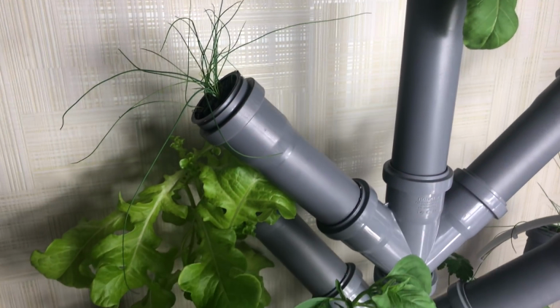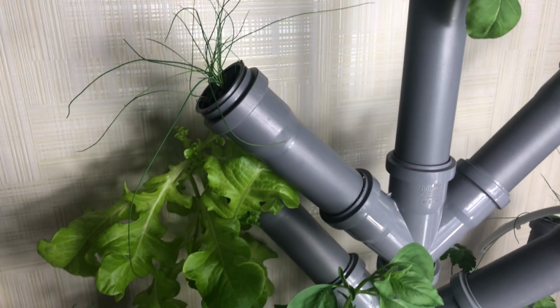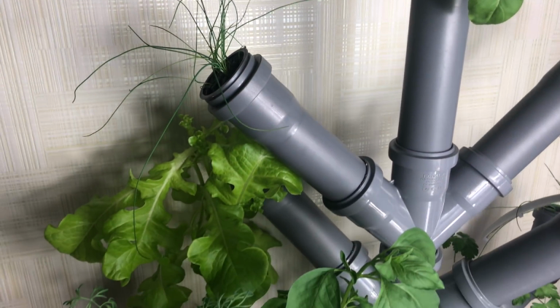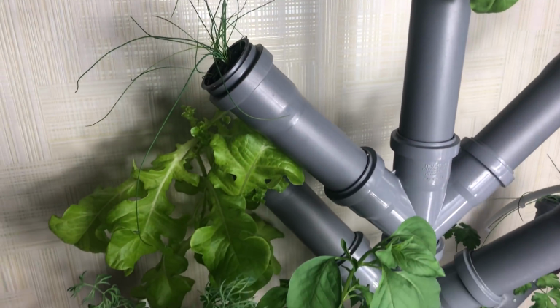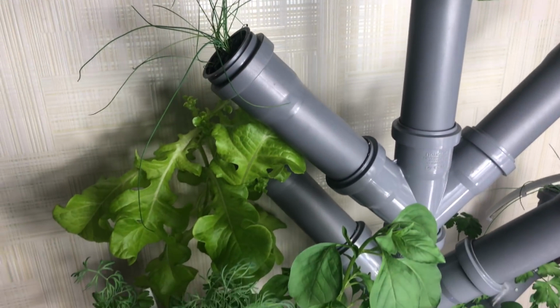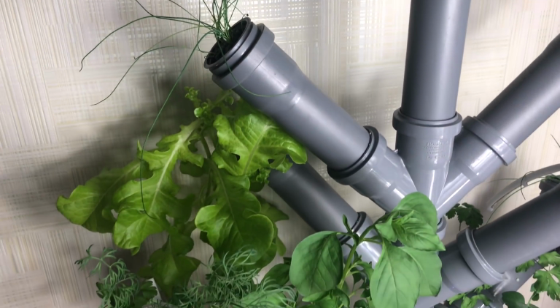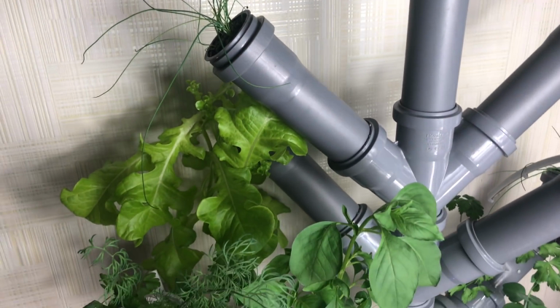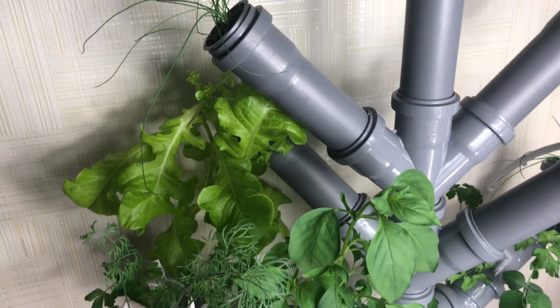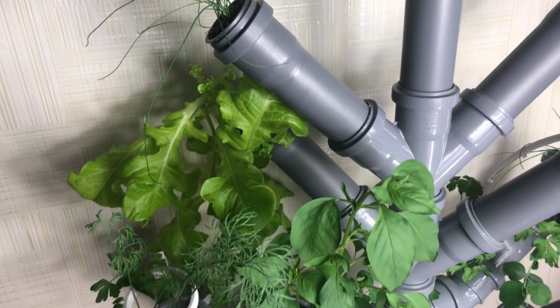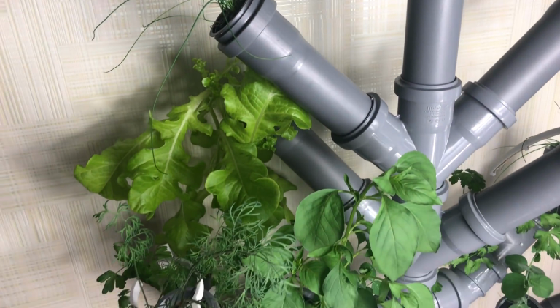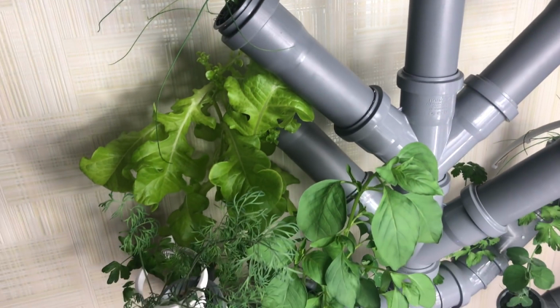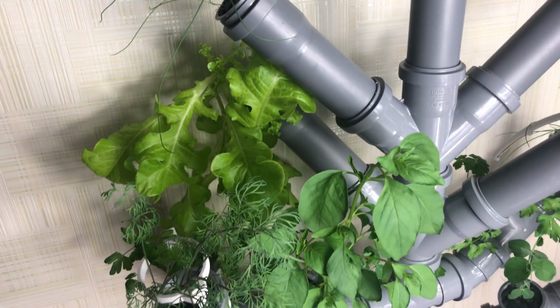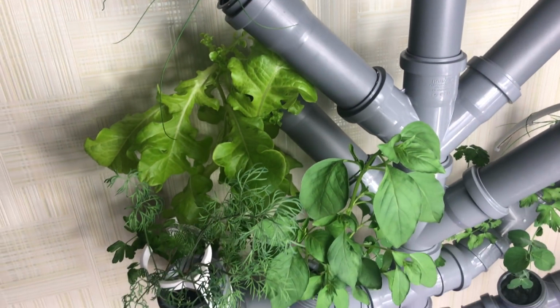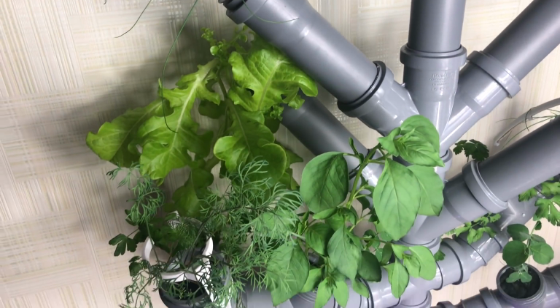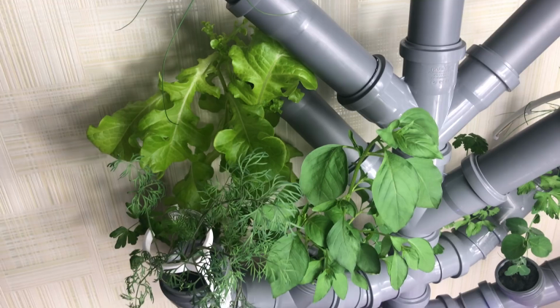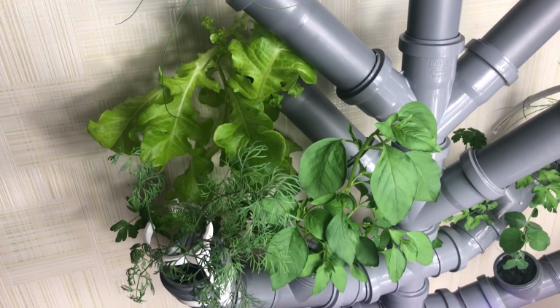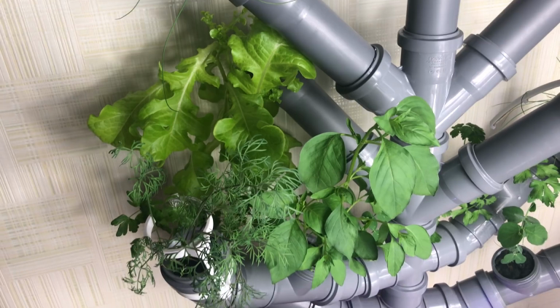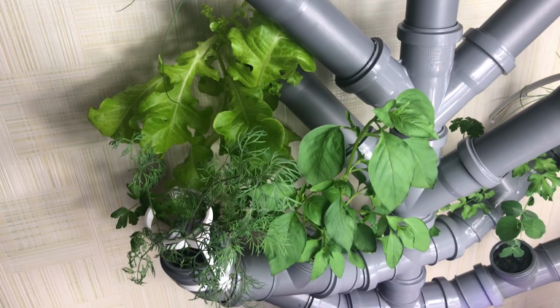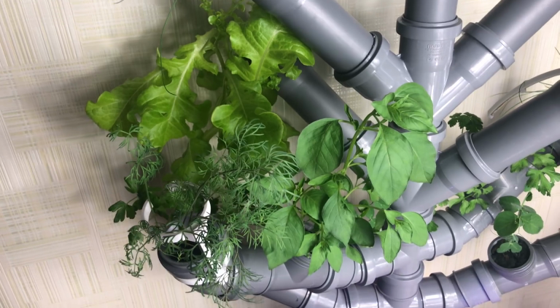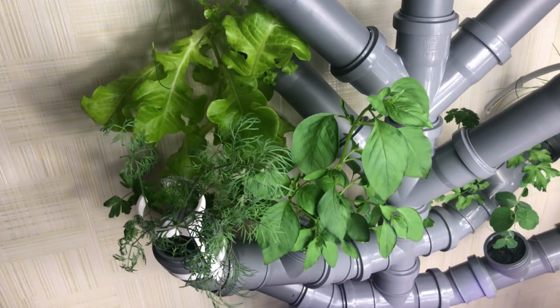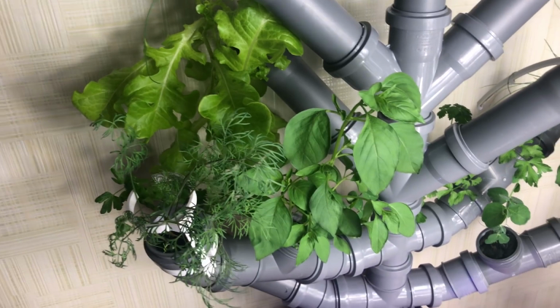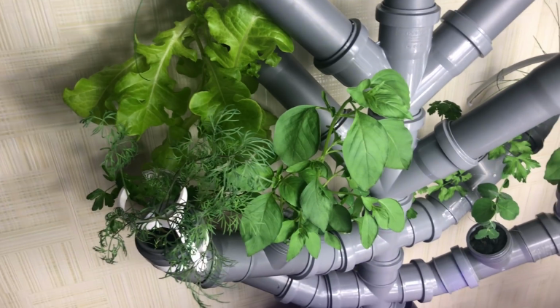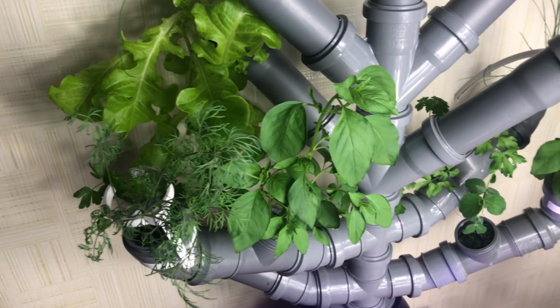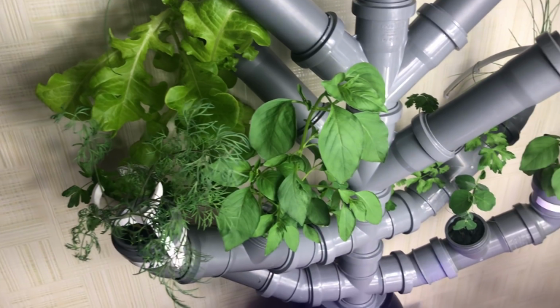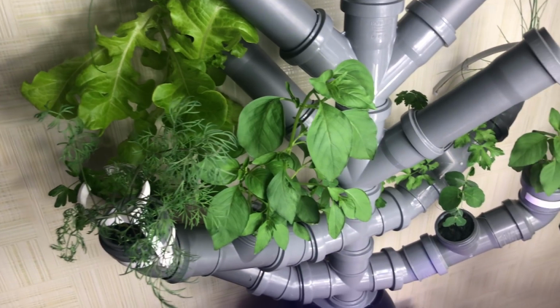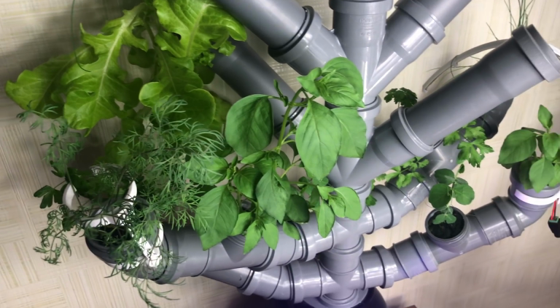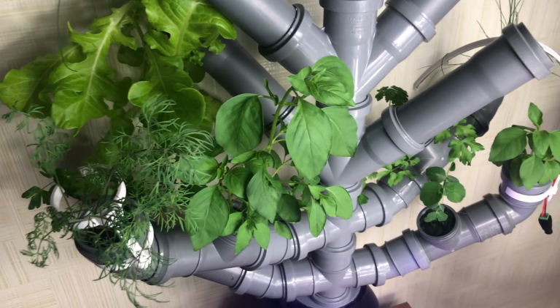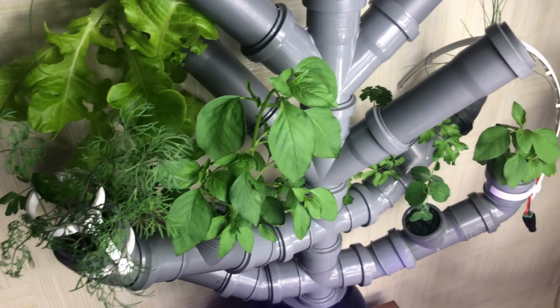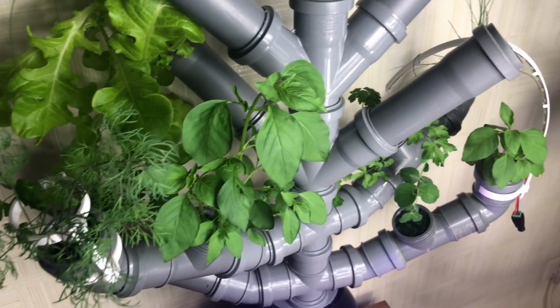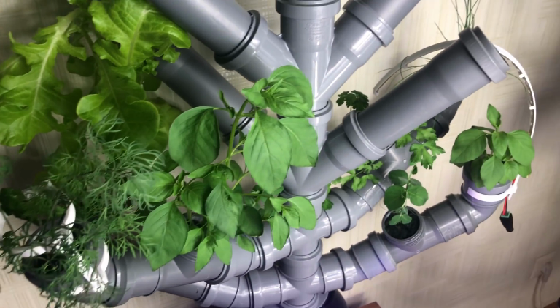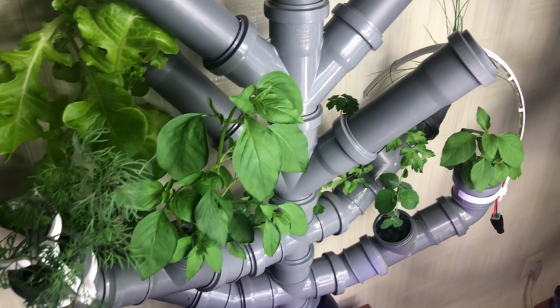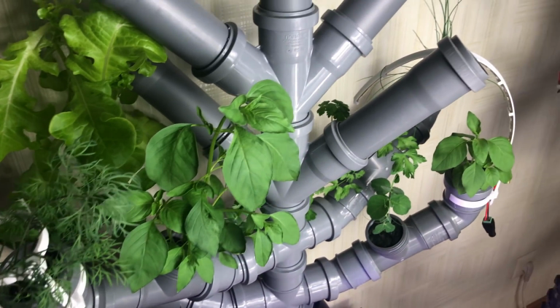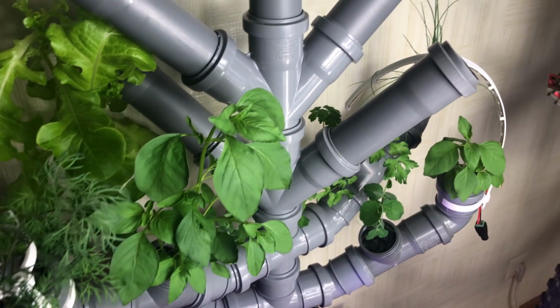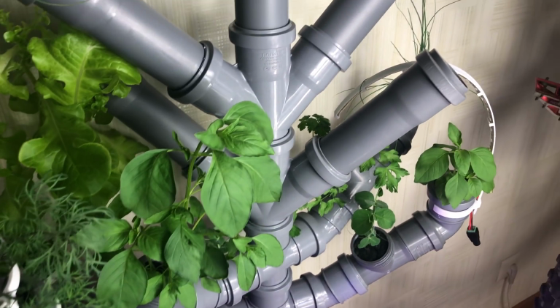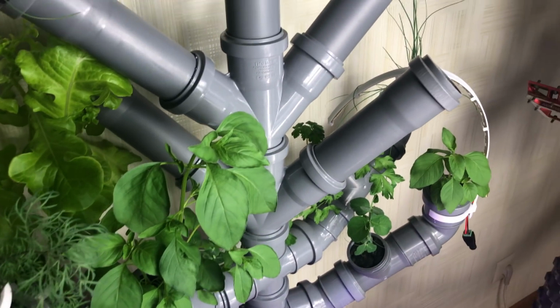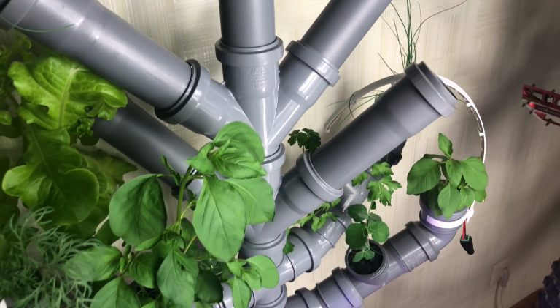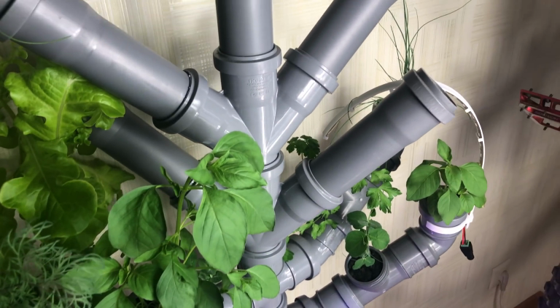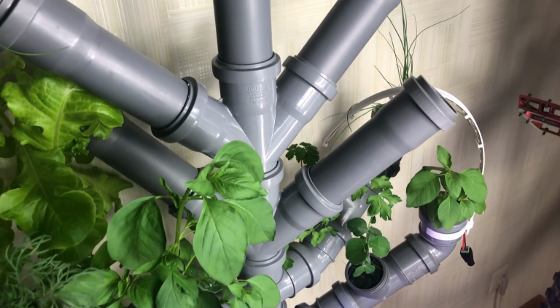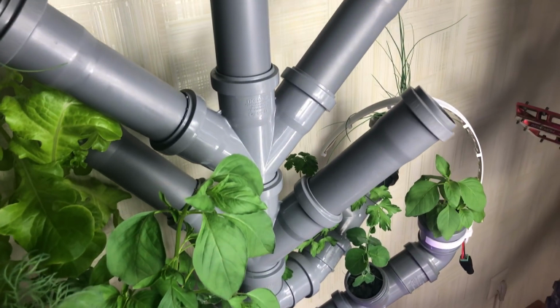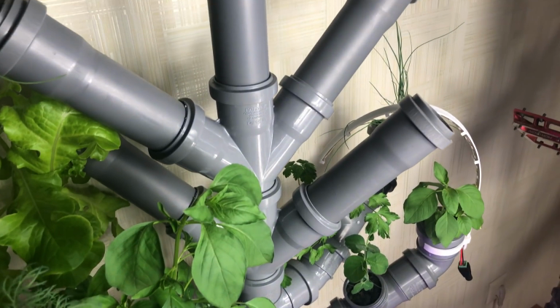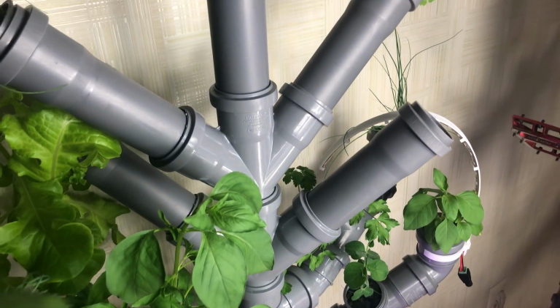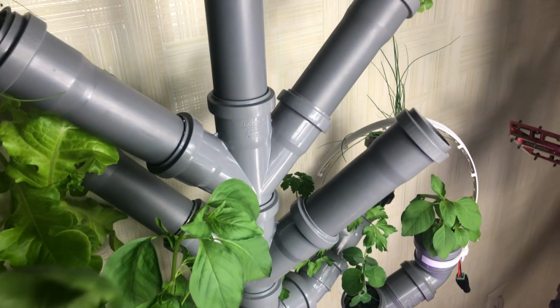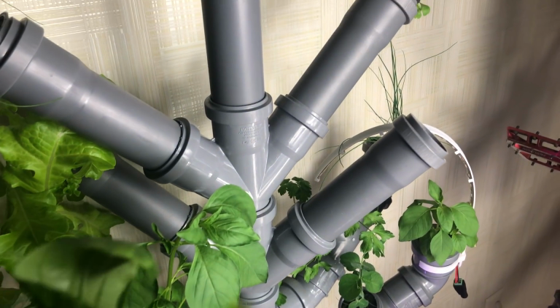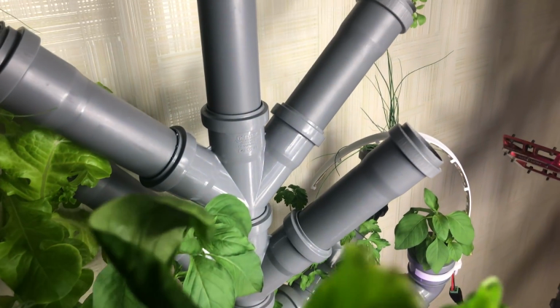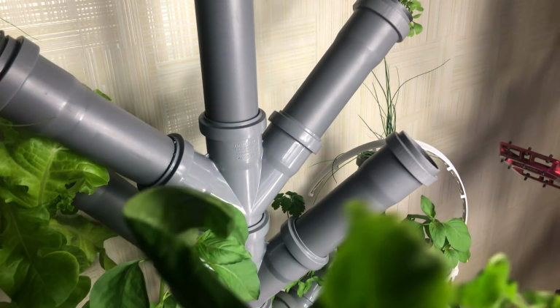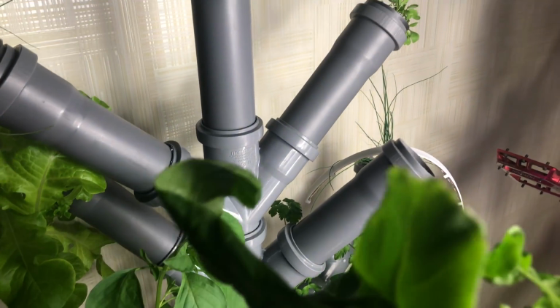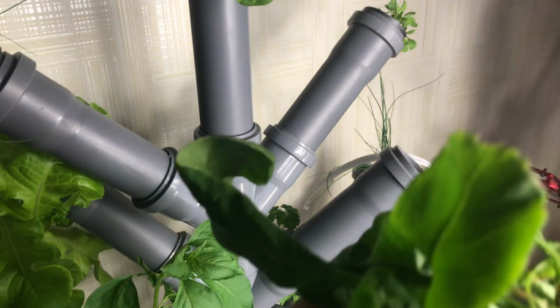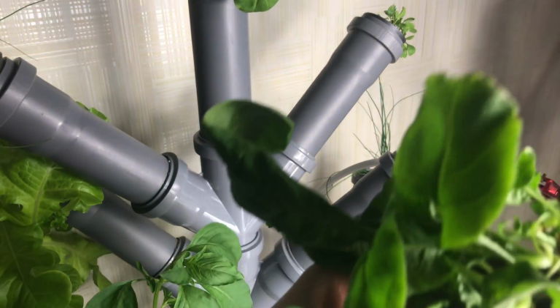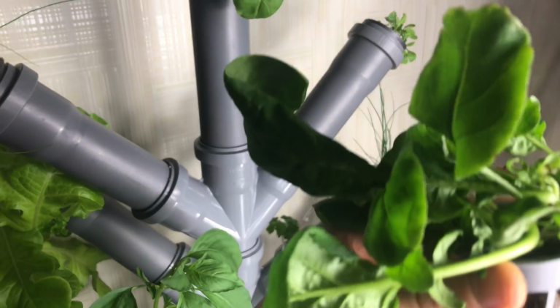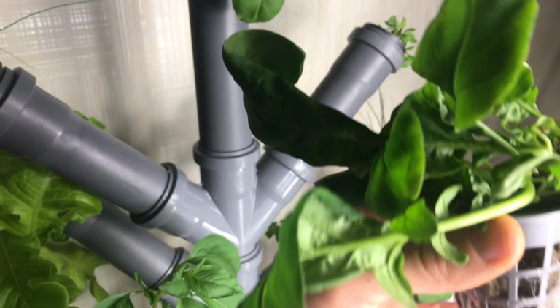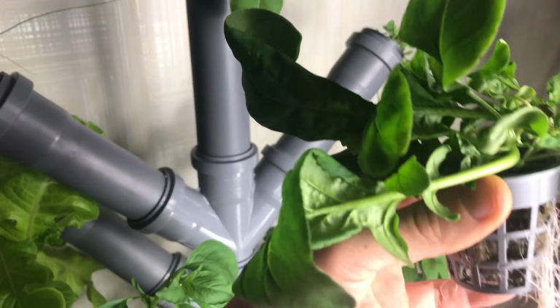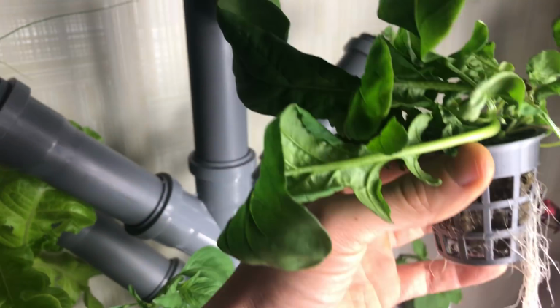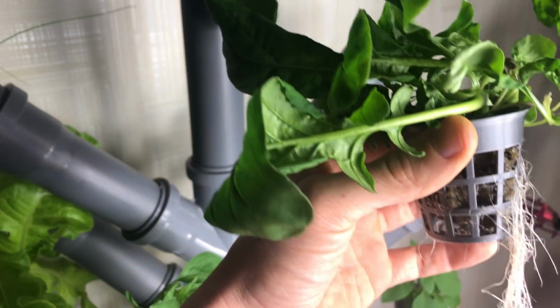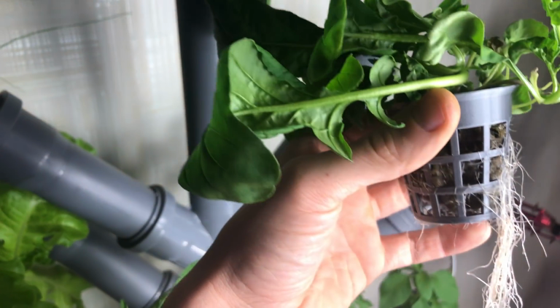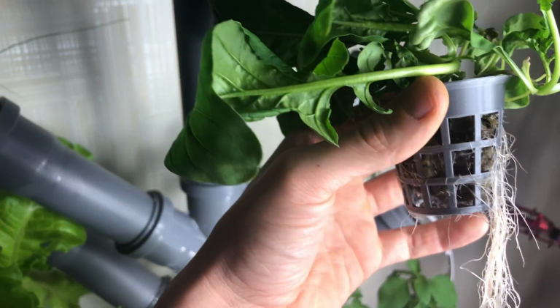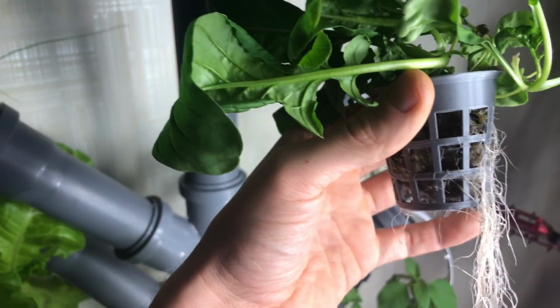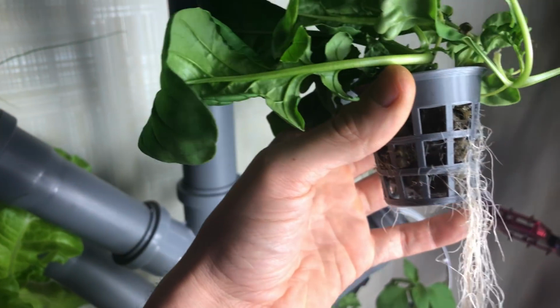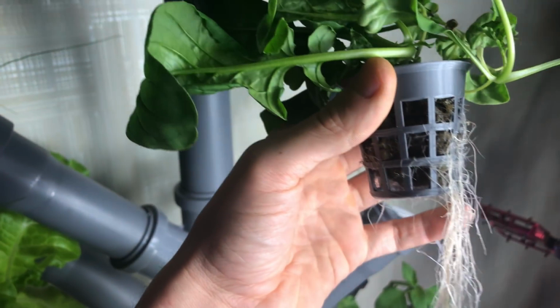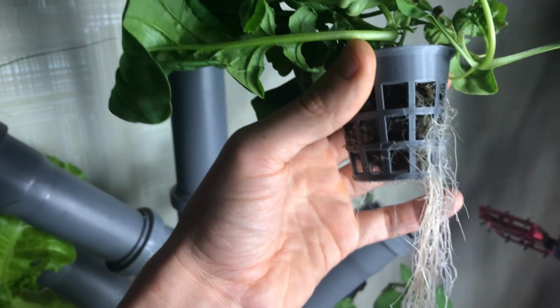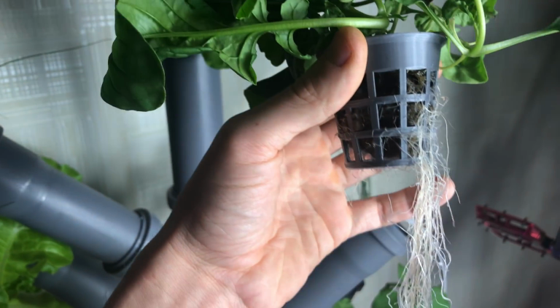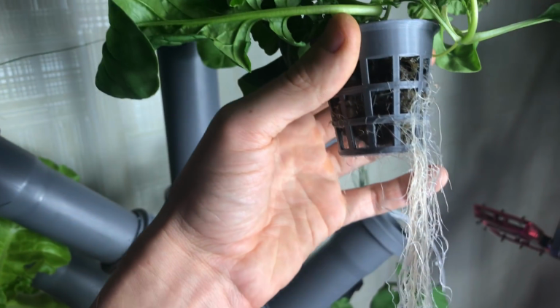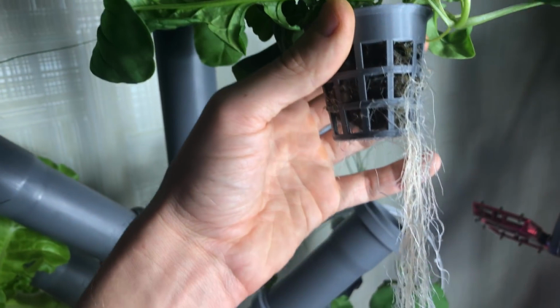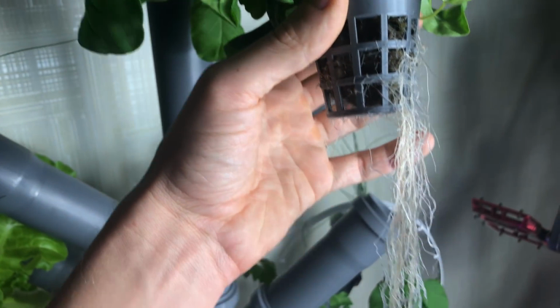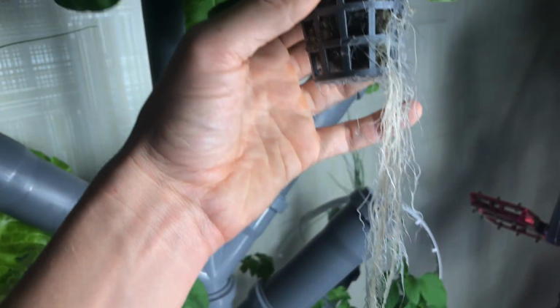Four more days later it looks even better. Look at these roots.